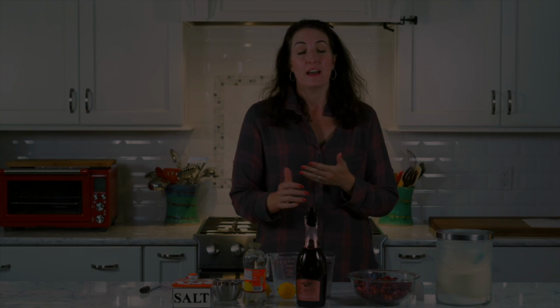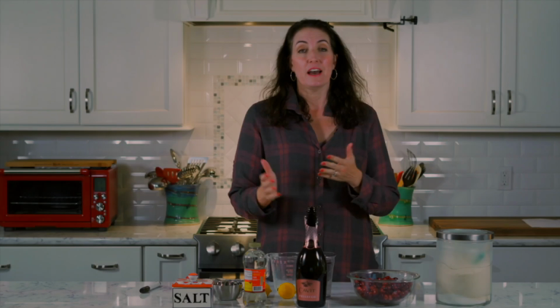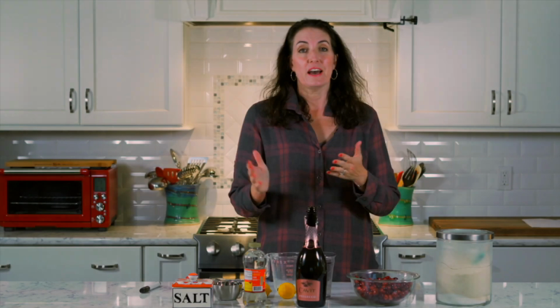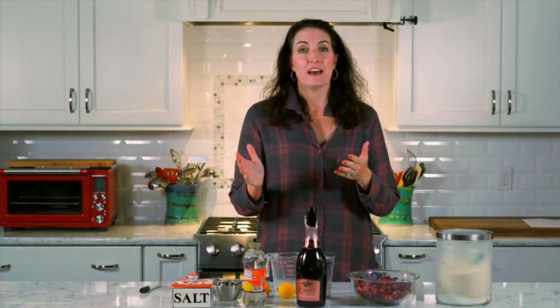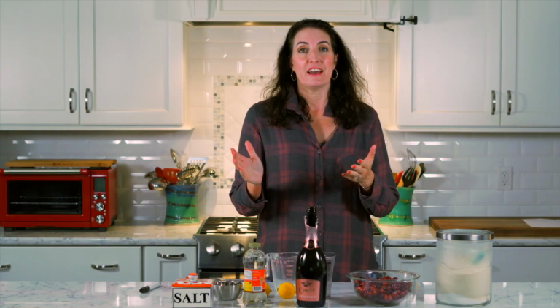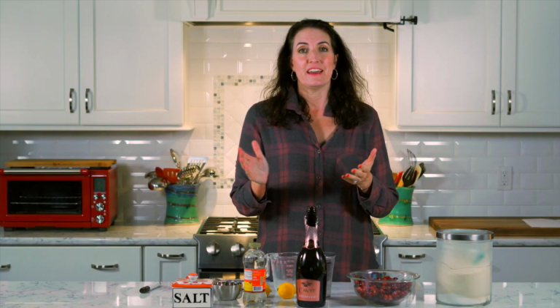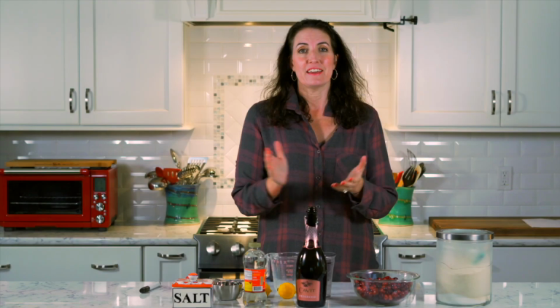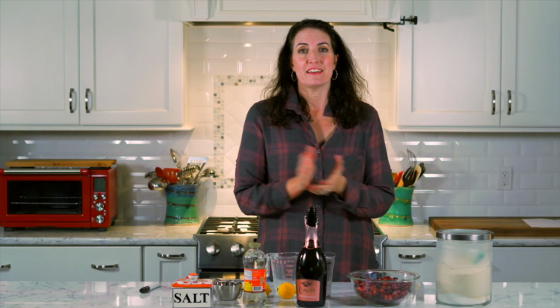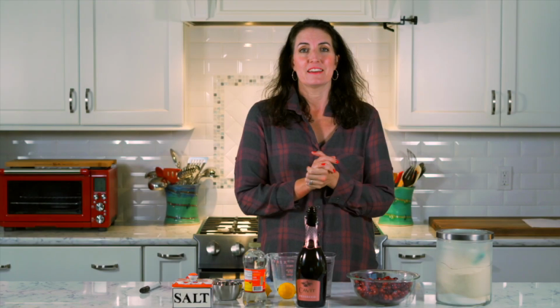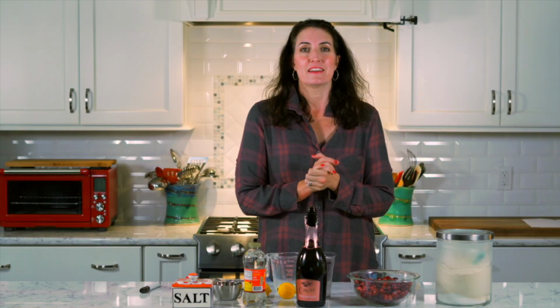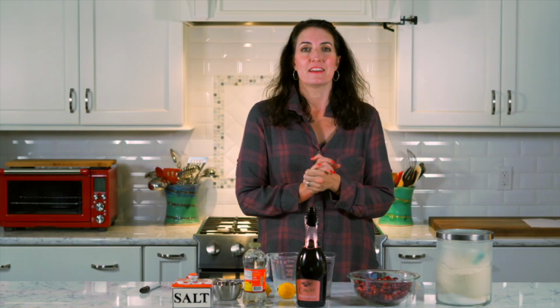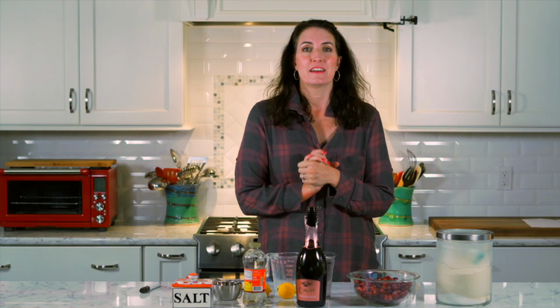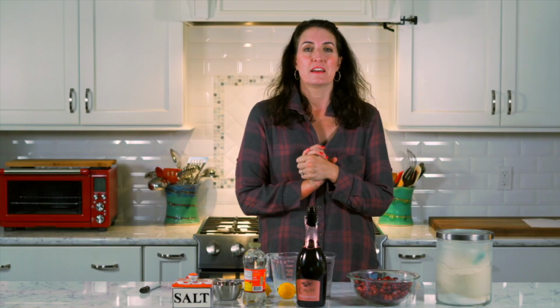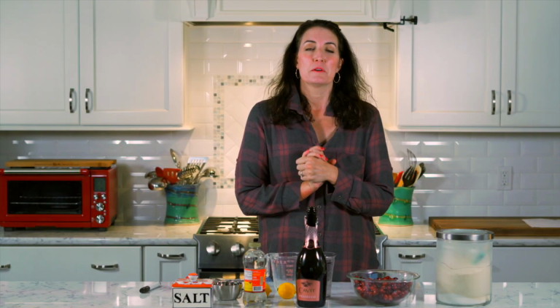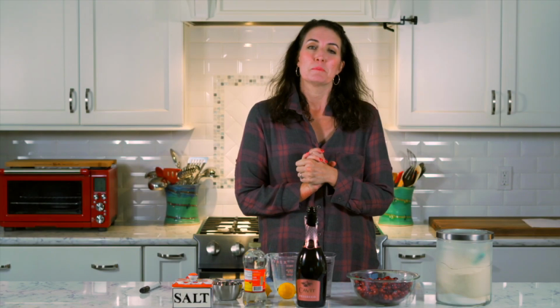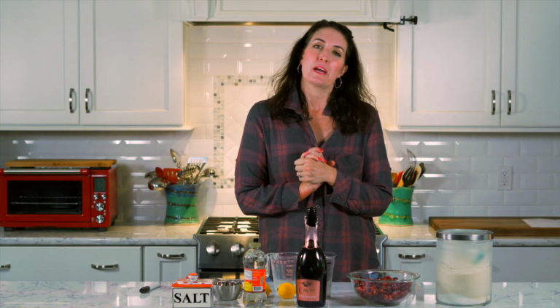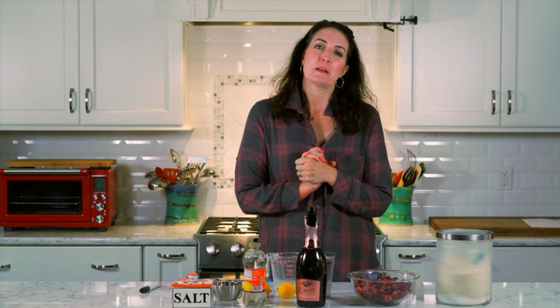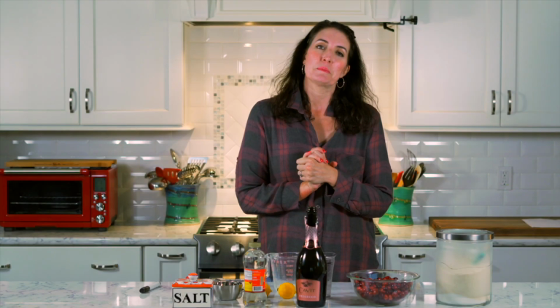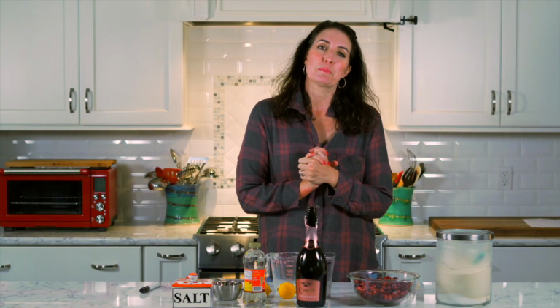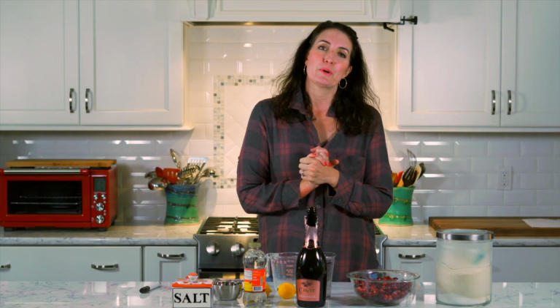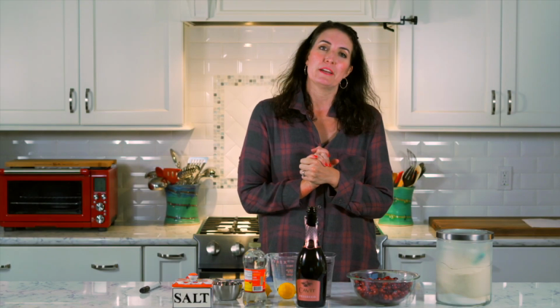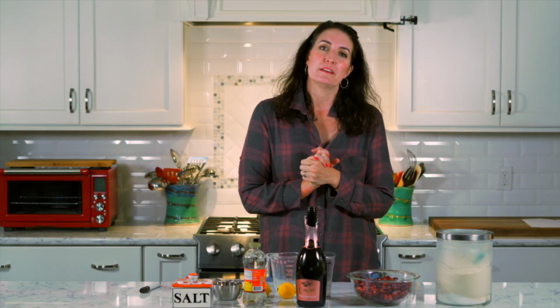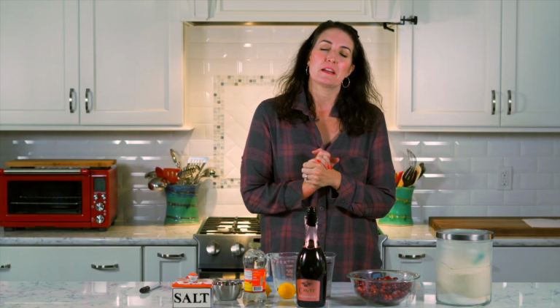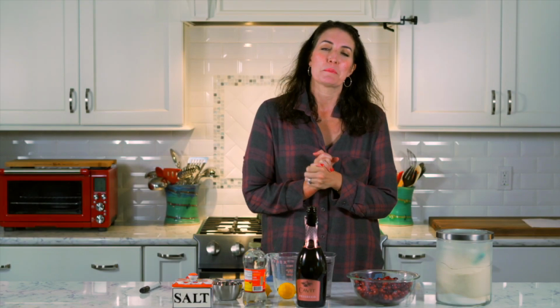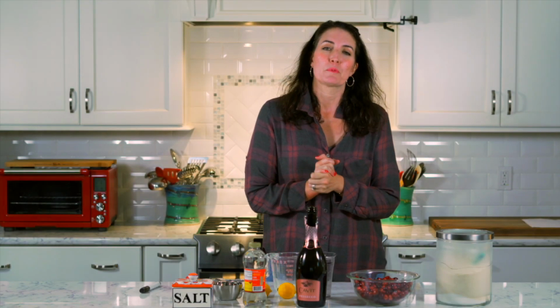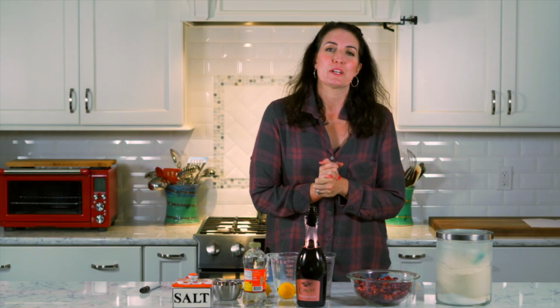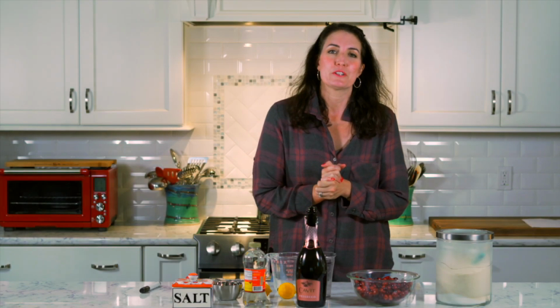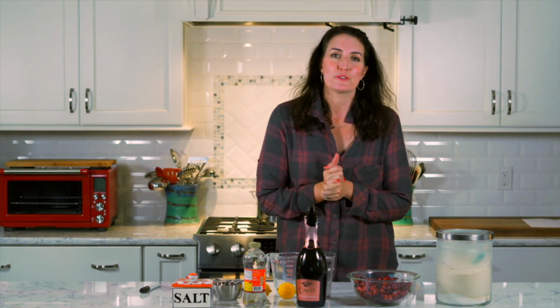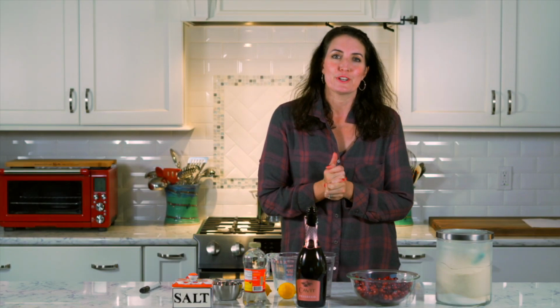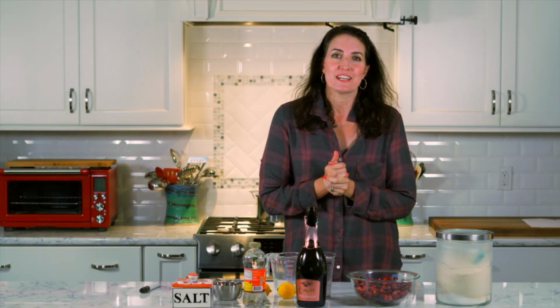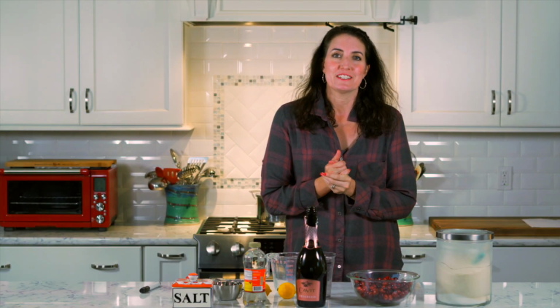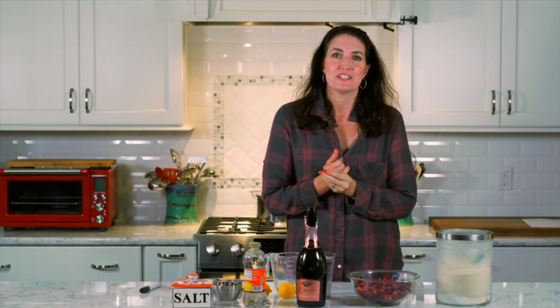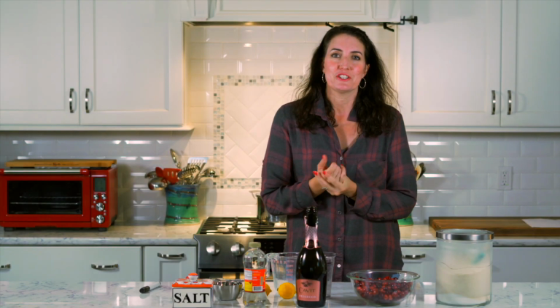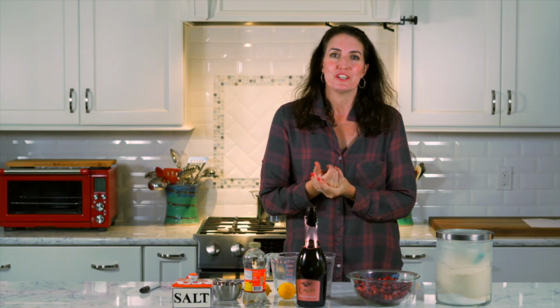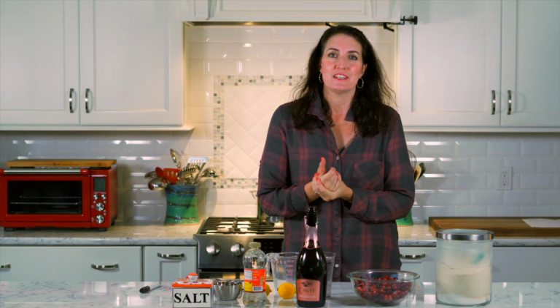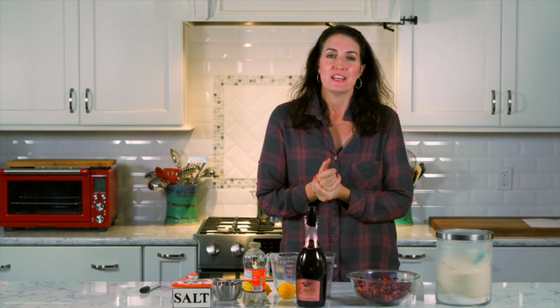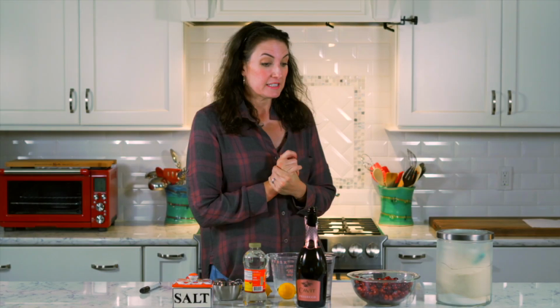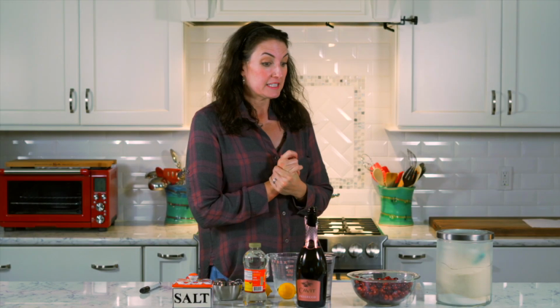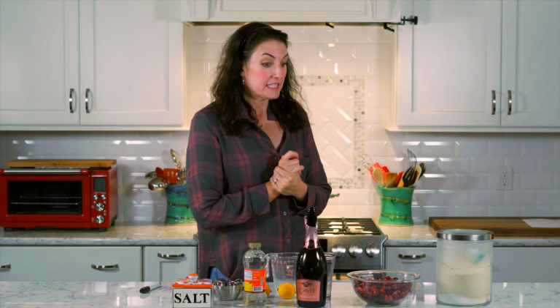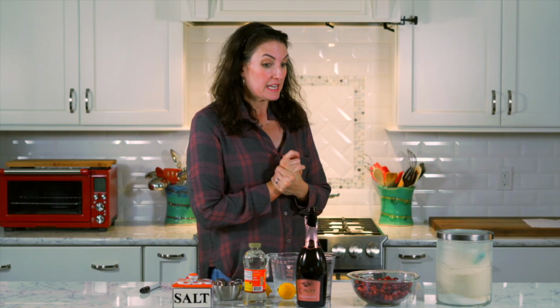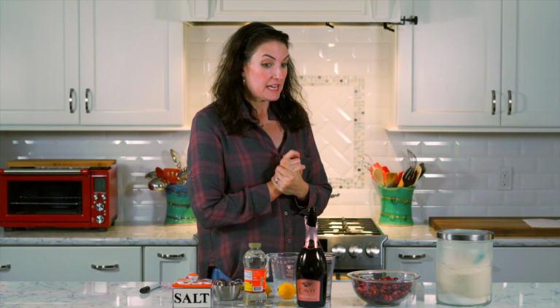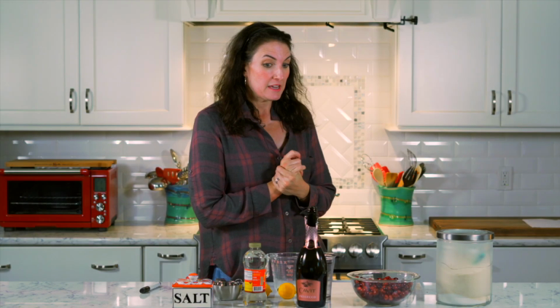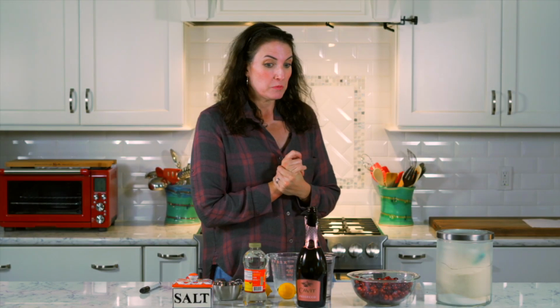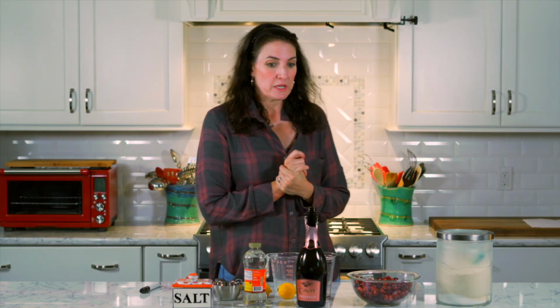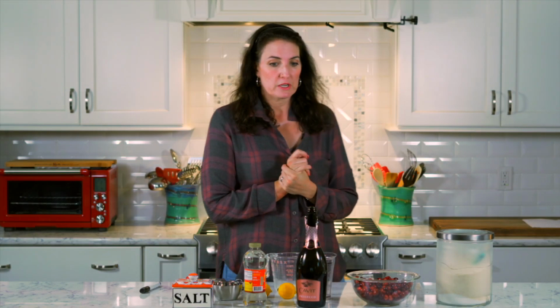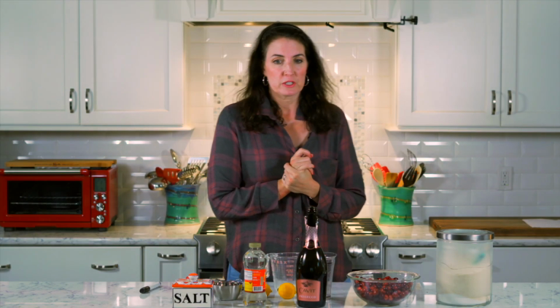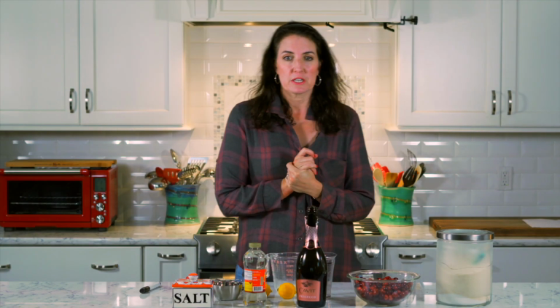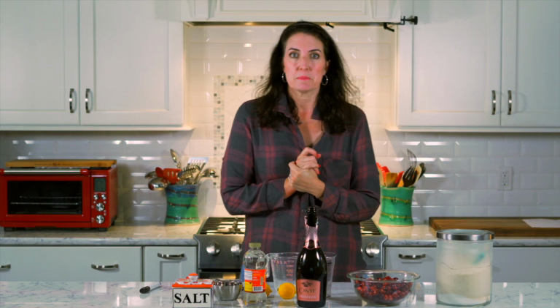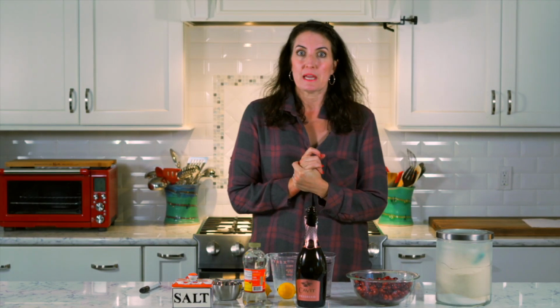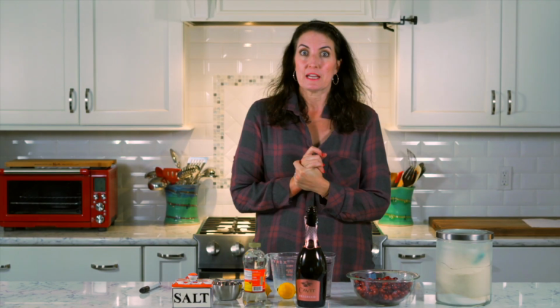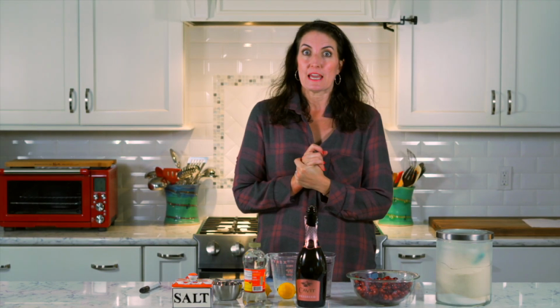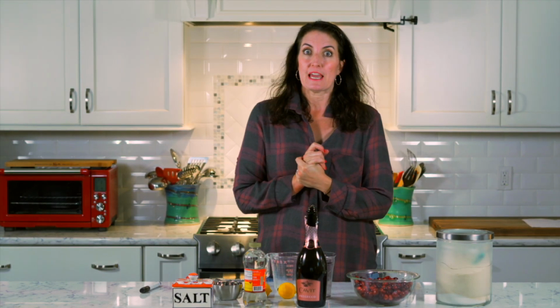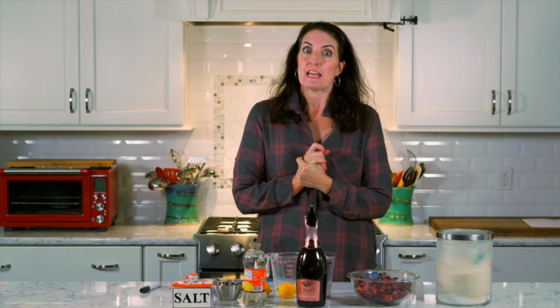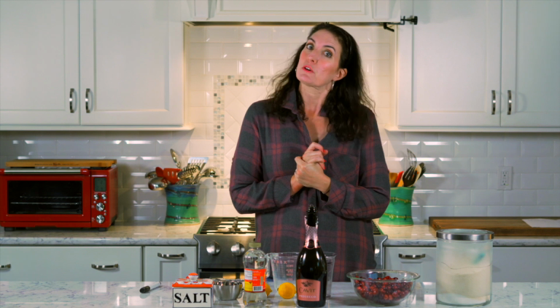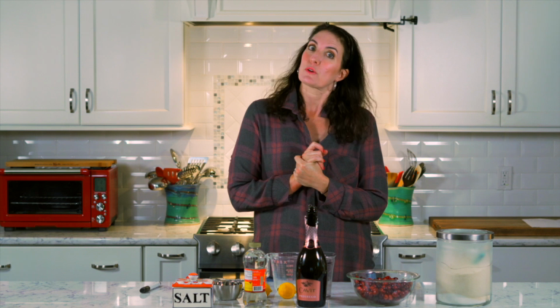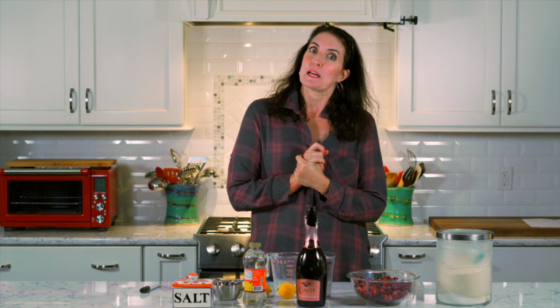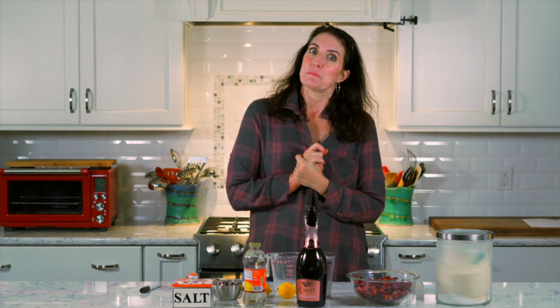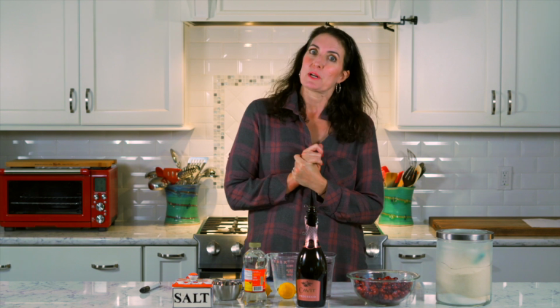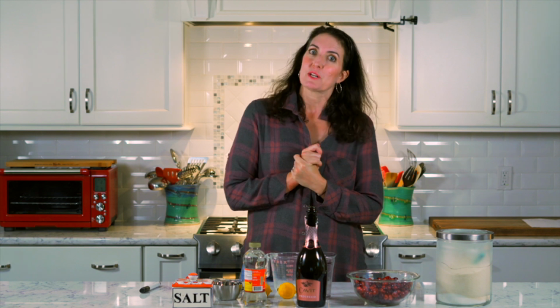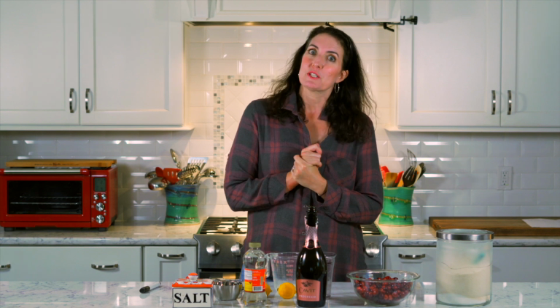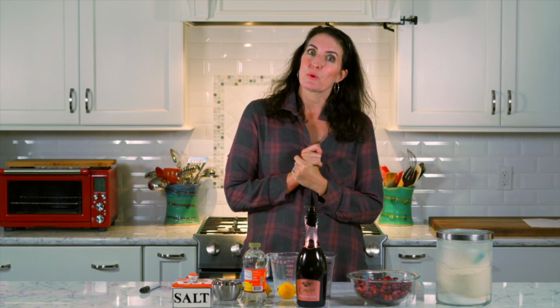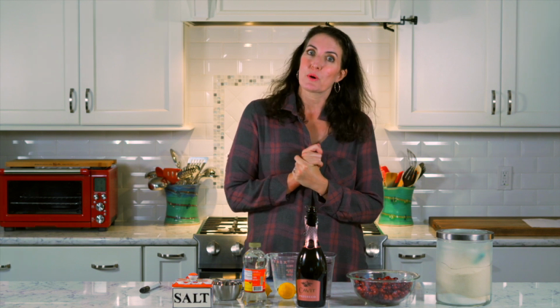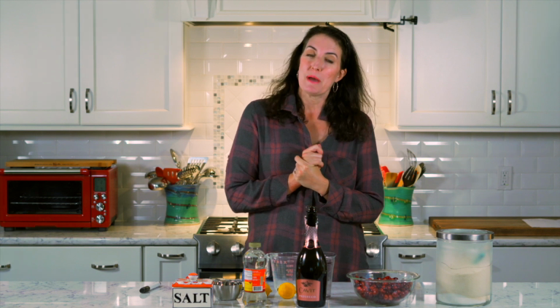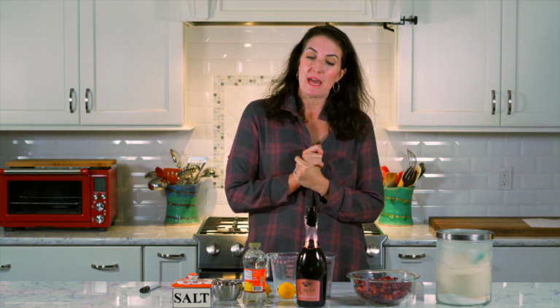Hi, my name is Britt. I'm a Registered Dietitian. Today we are going to make a cranberry sorbet.